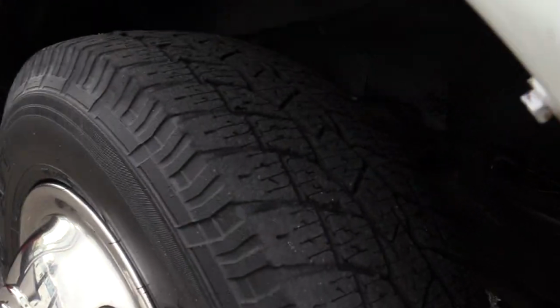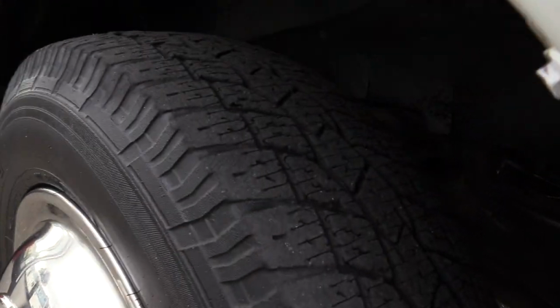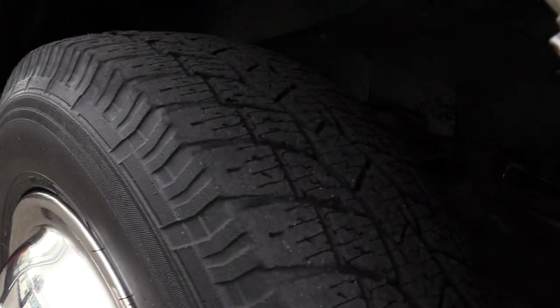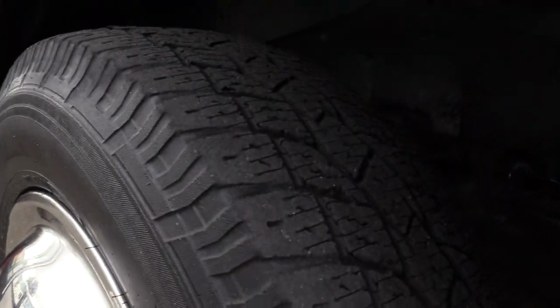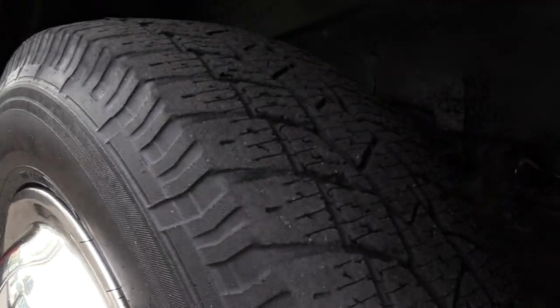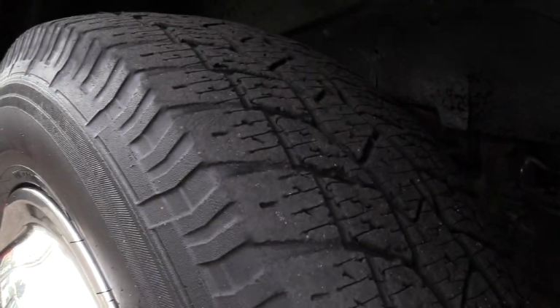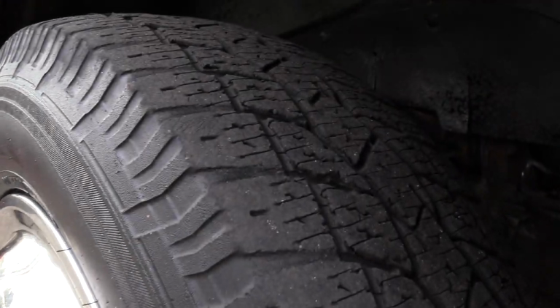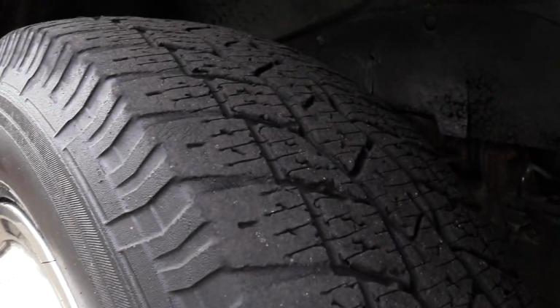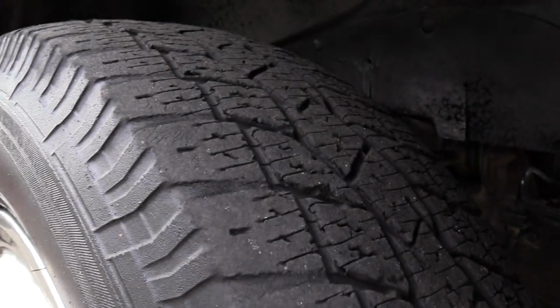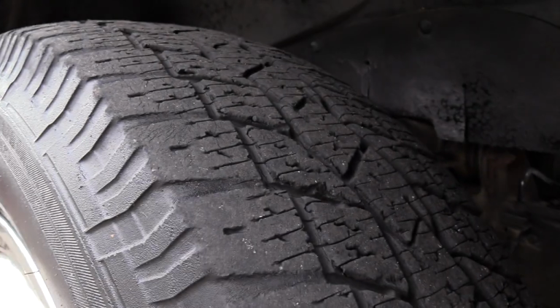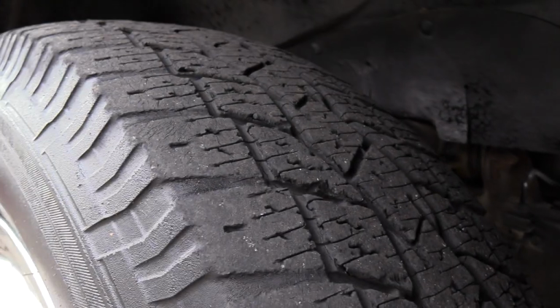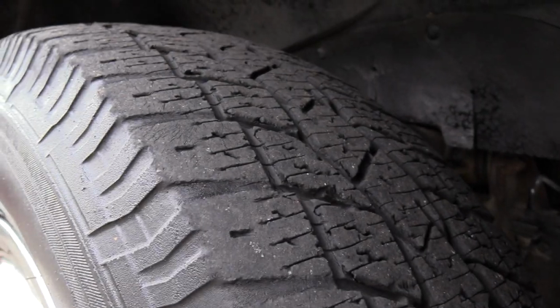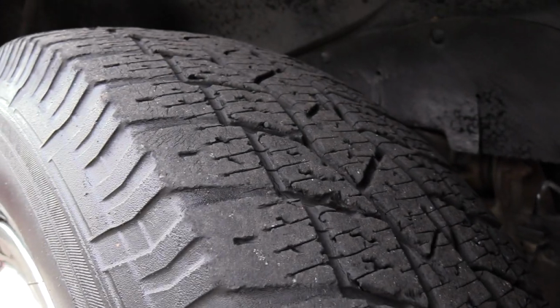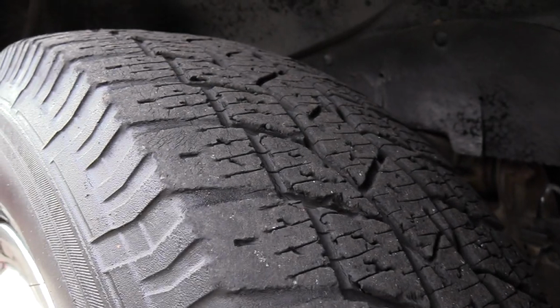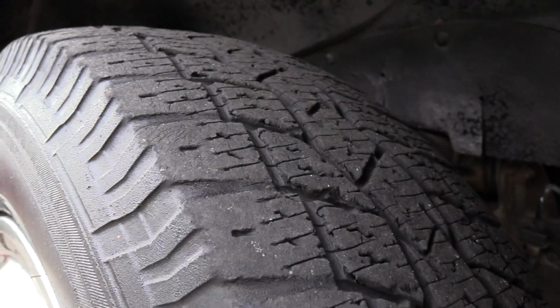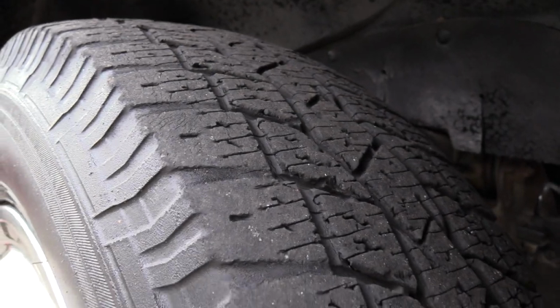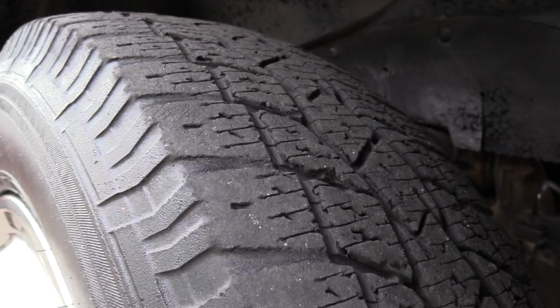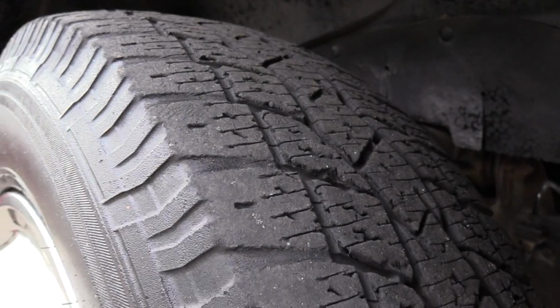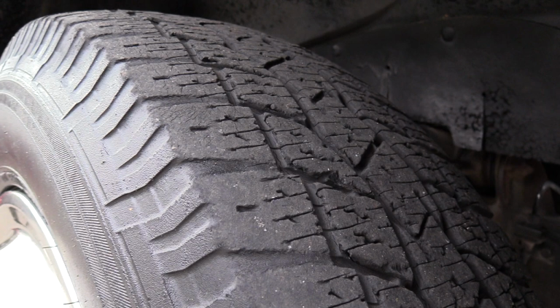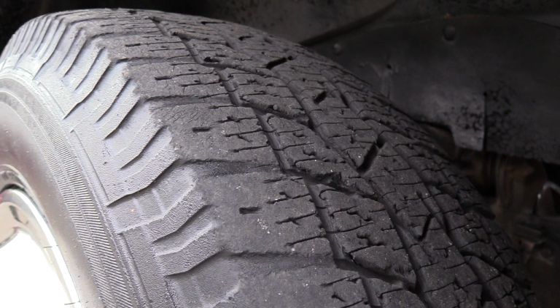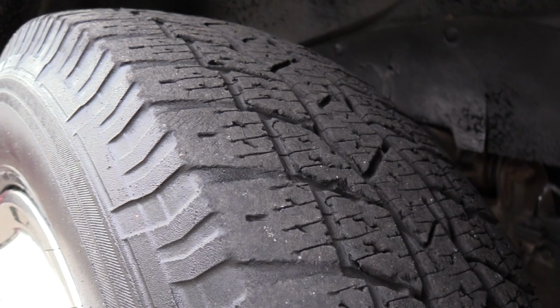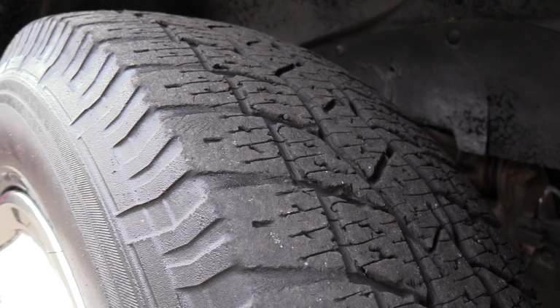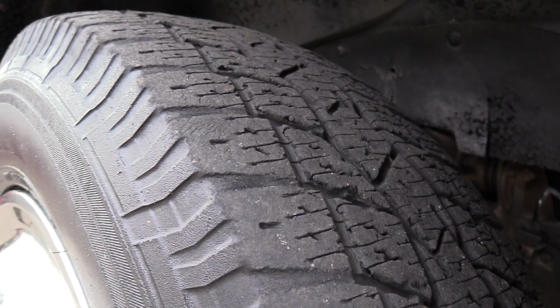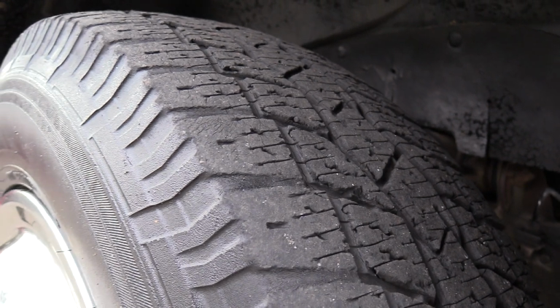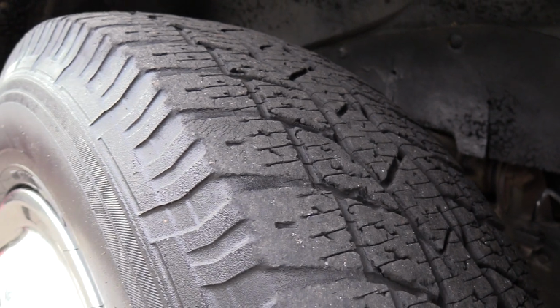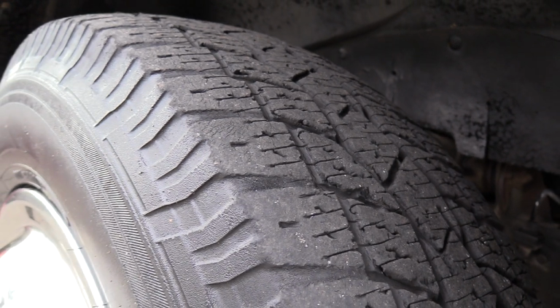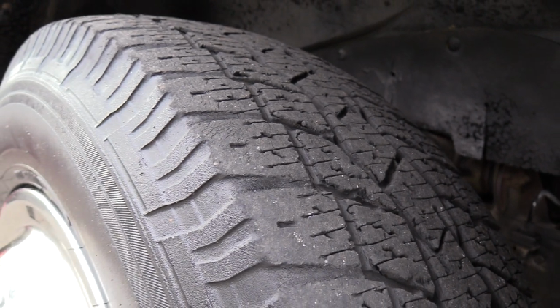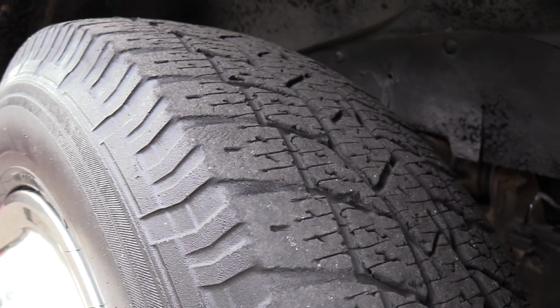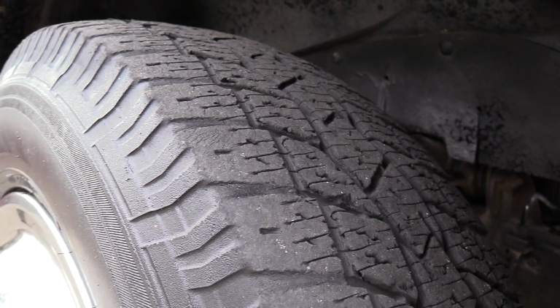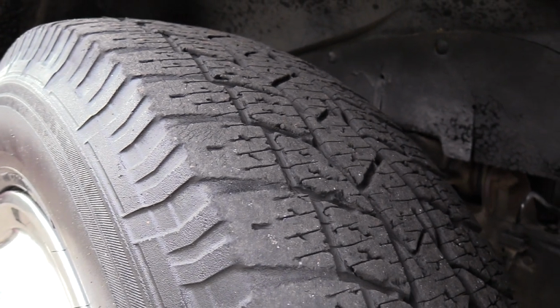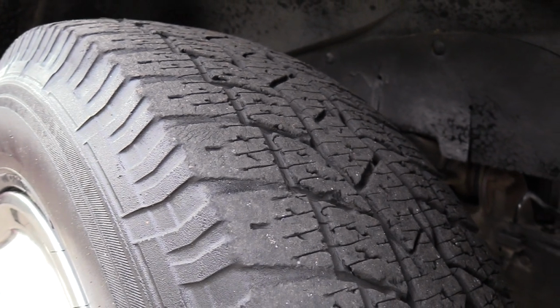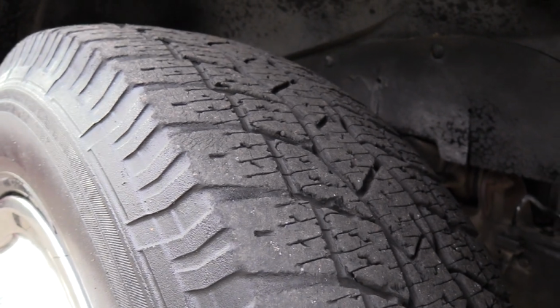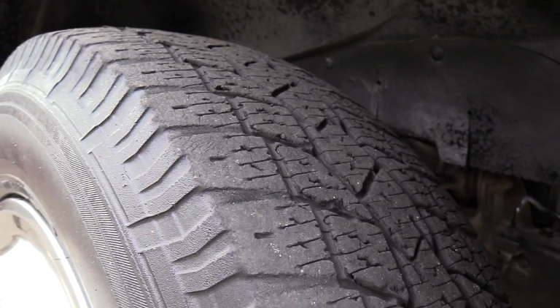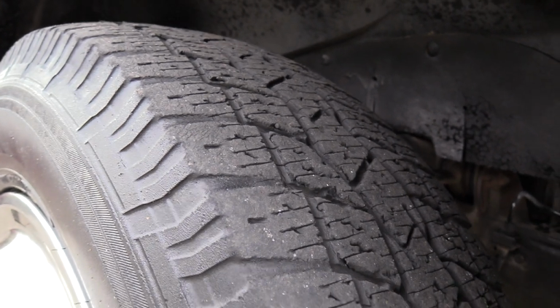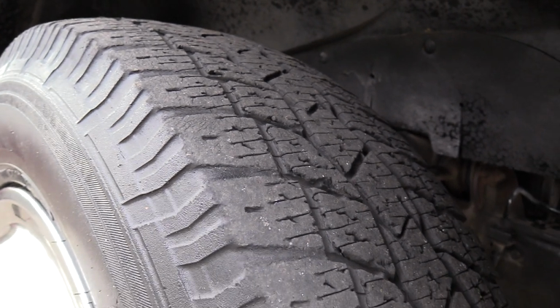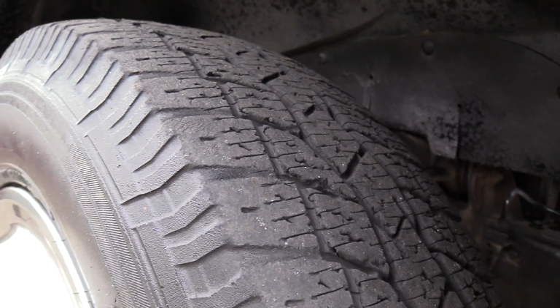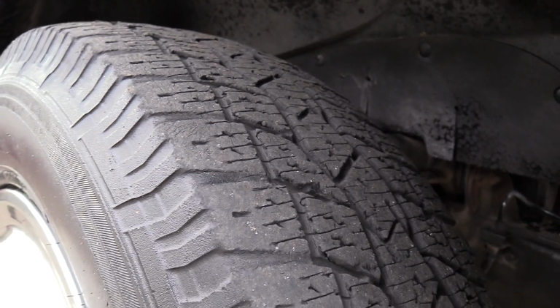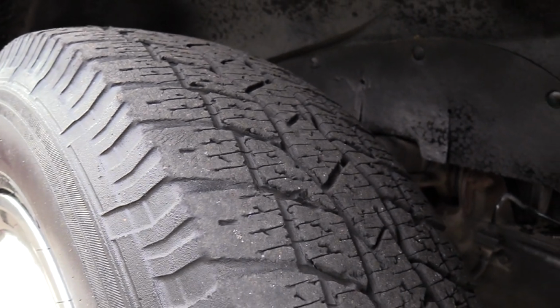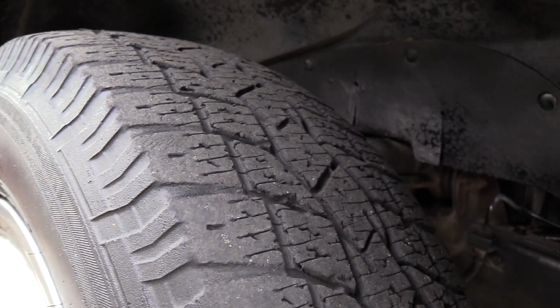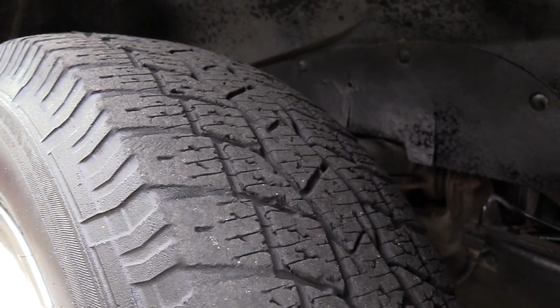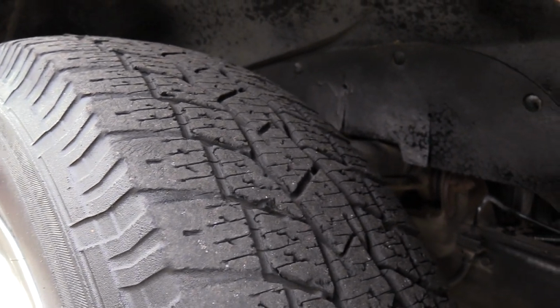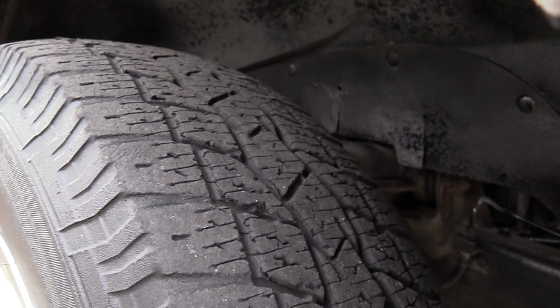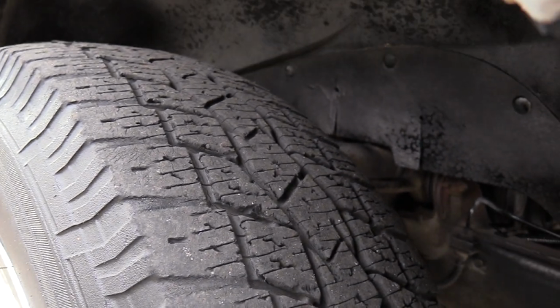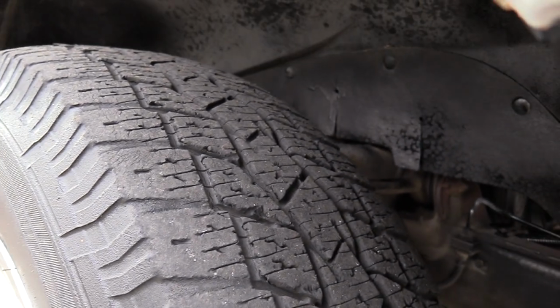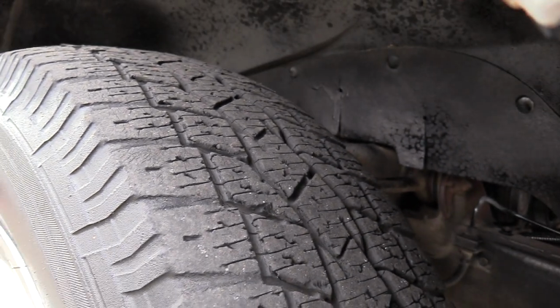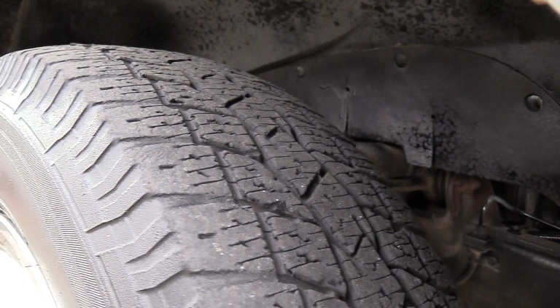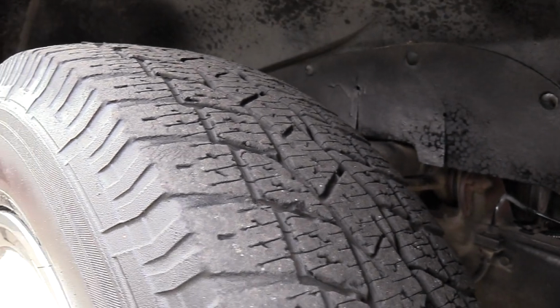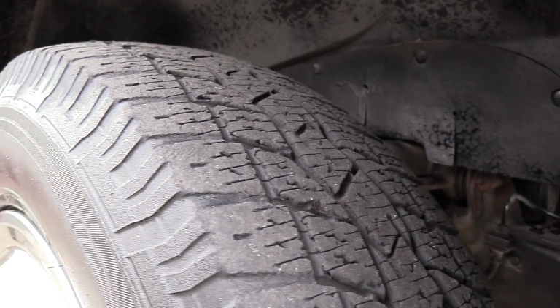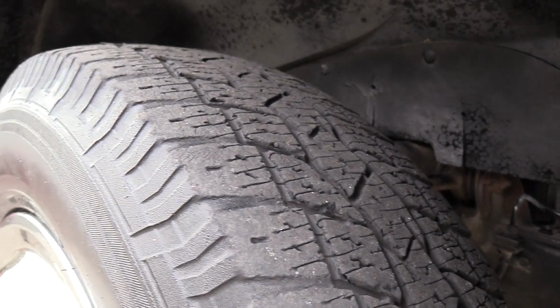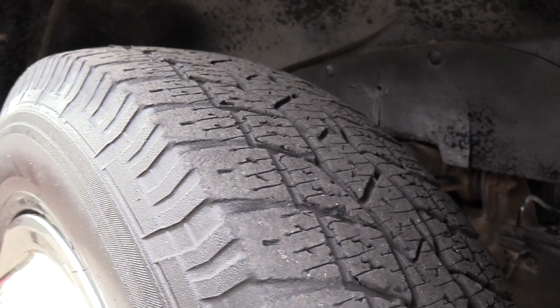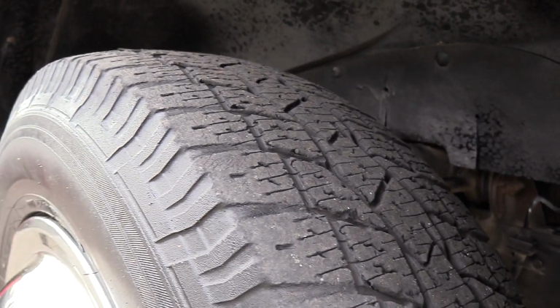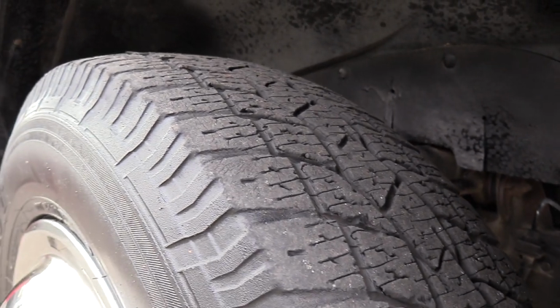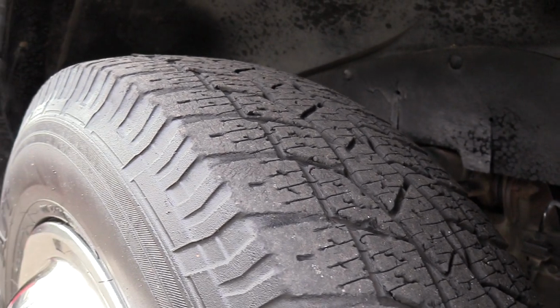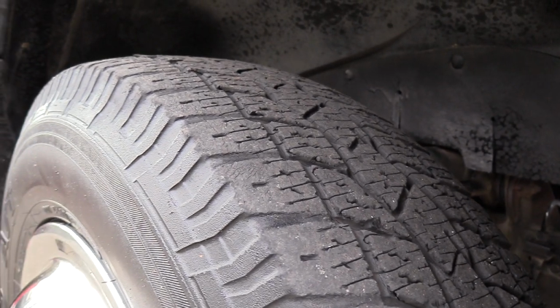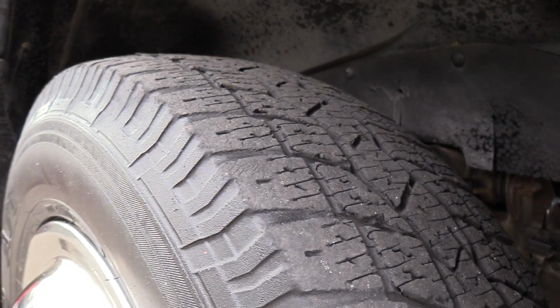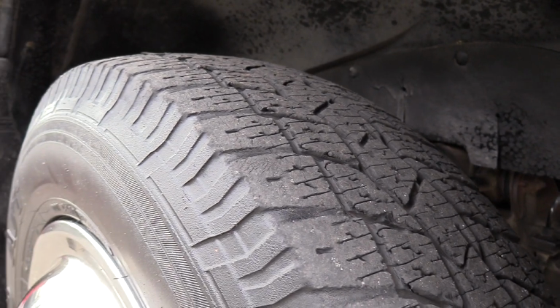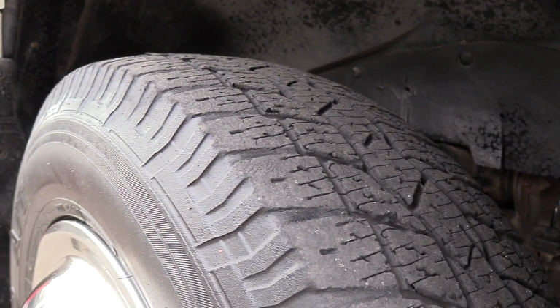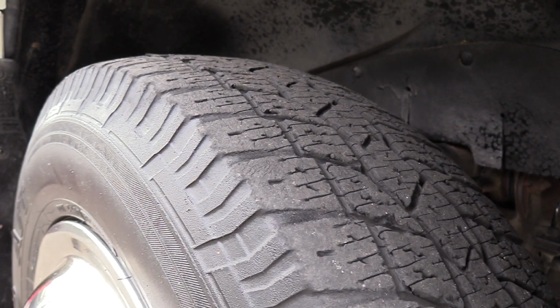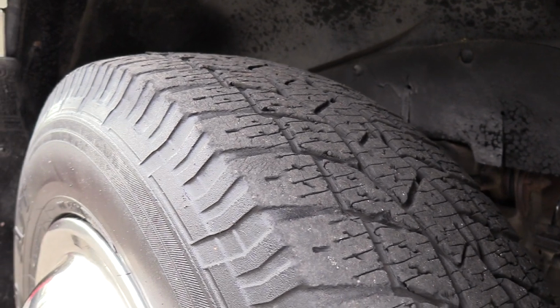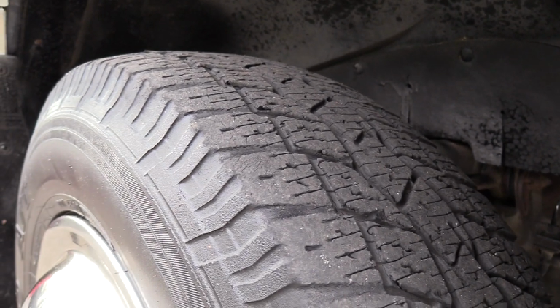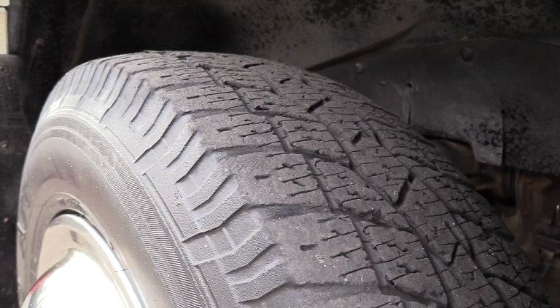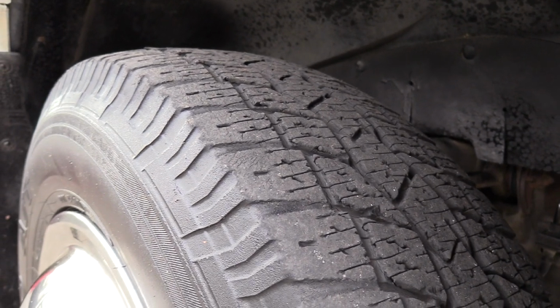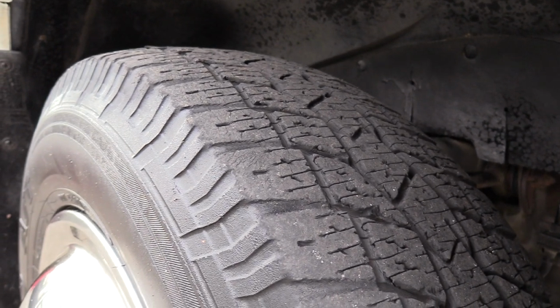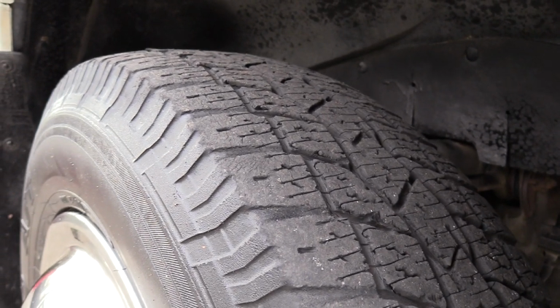I'm going to show you the front passenger side tire. Front tires are around three and five thirty-seconds, so they are getting a little low there.